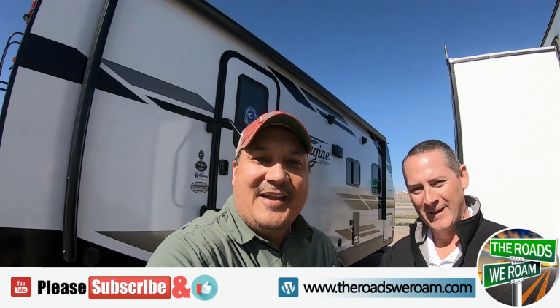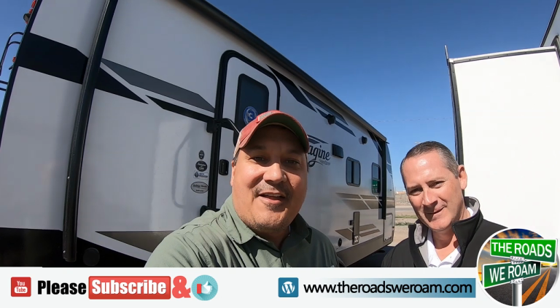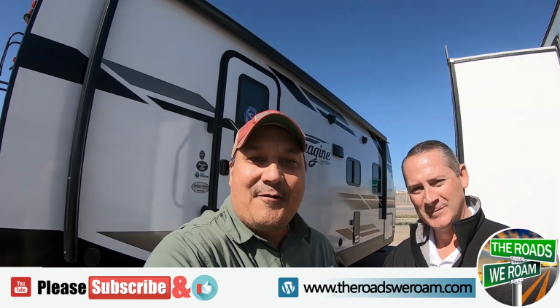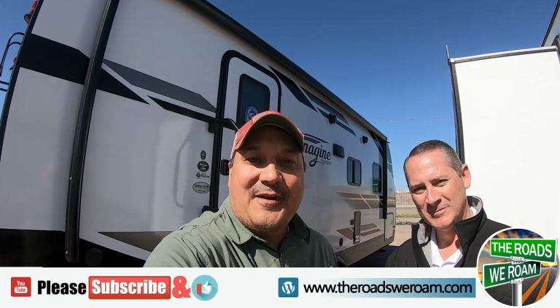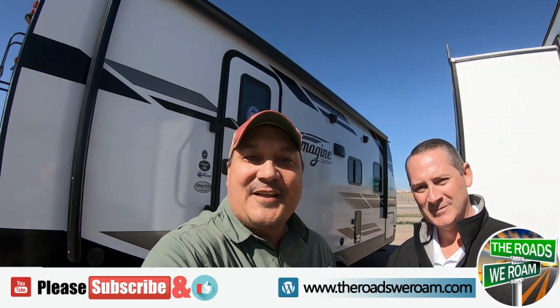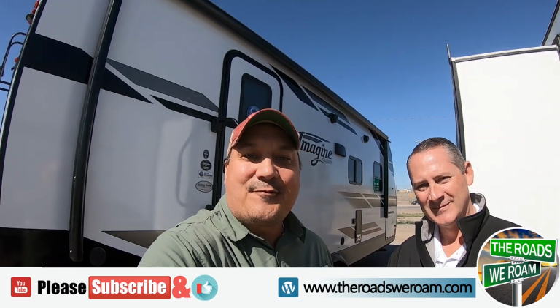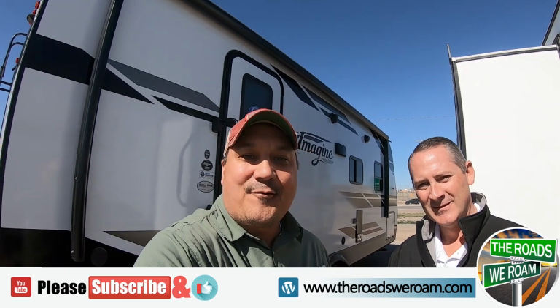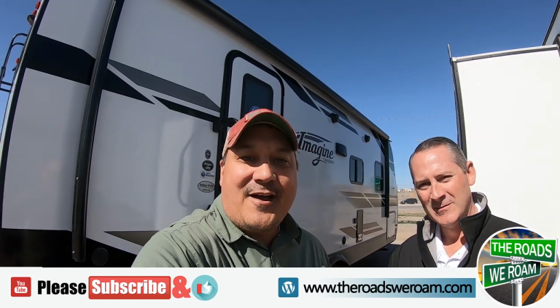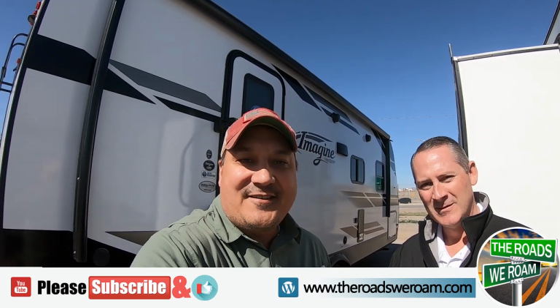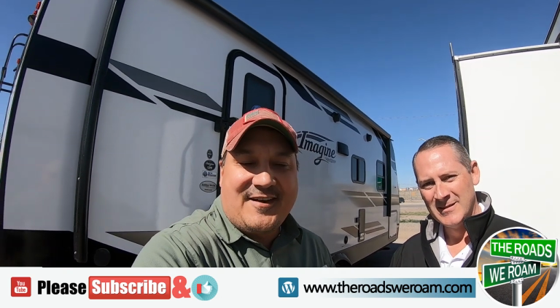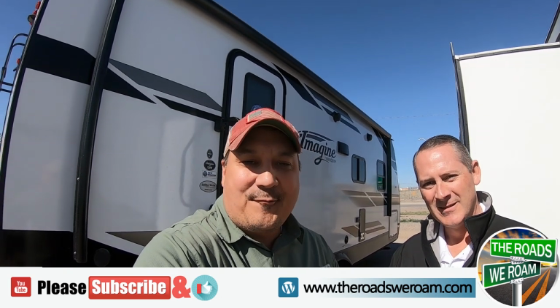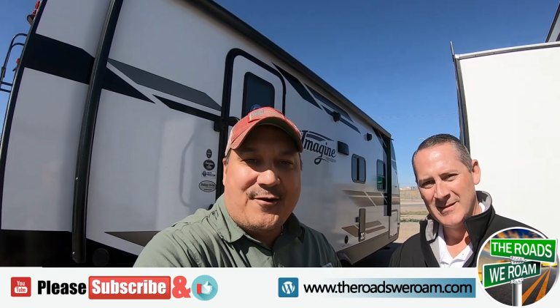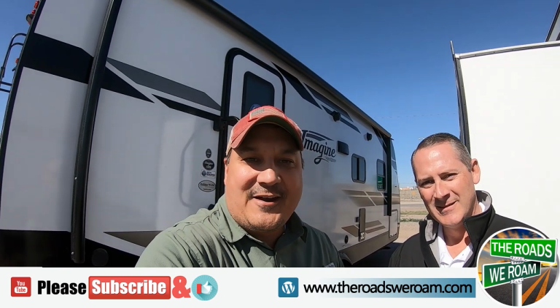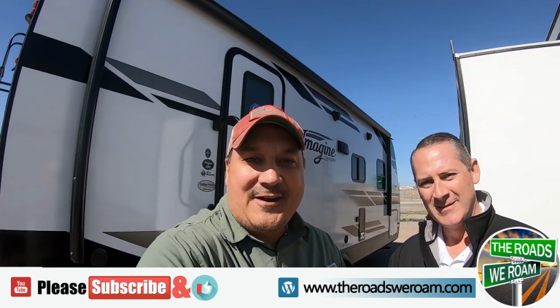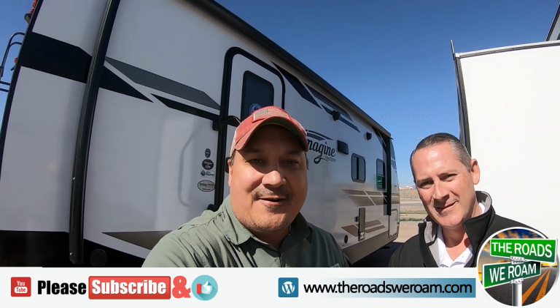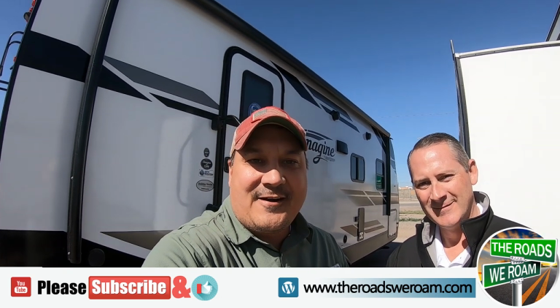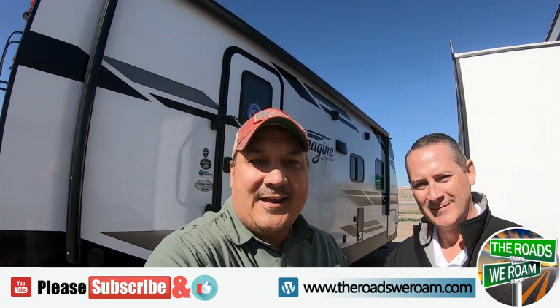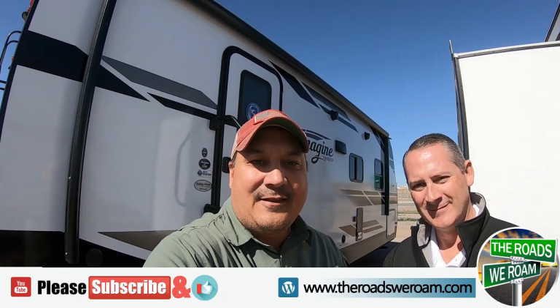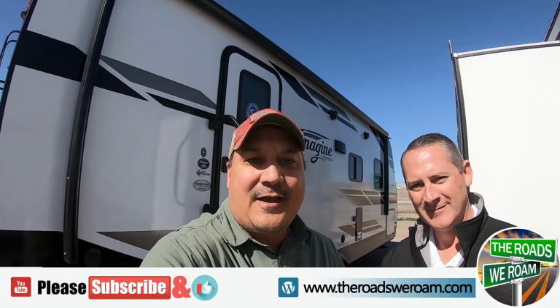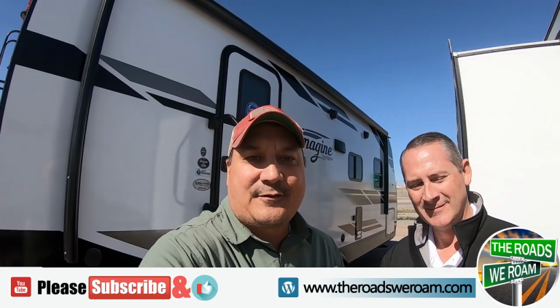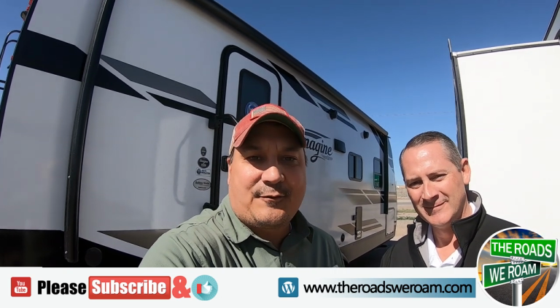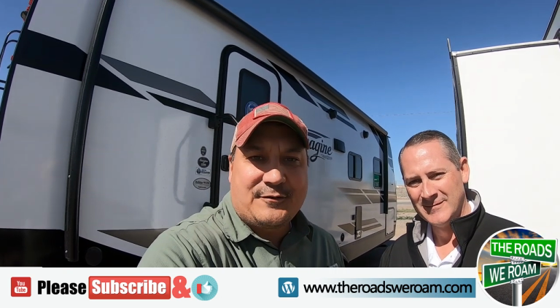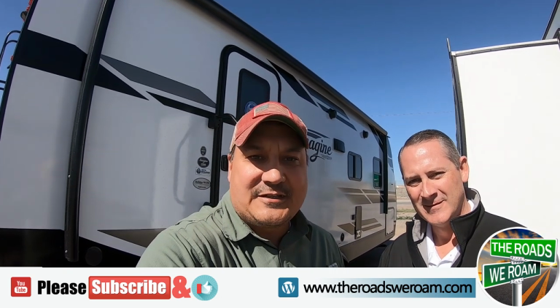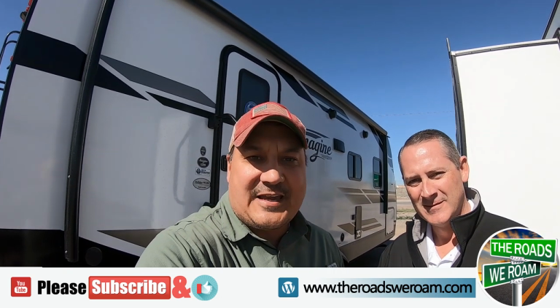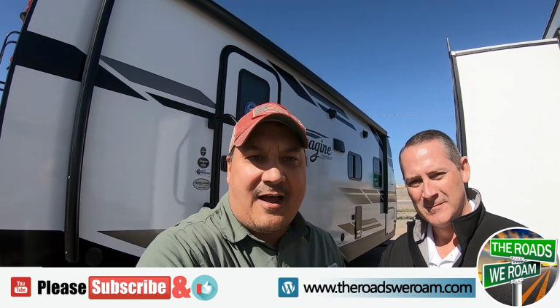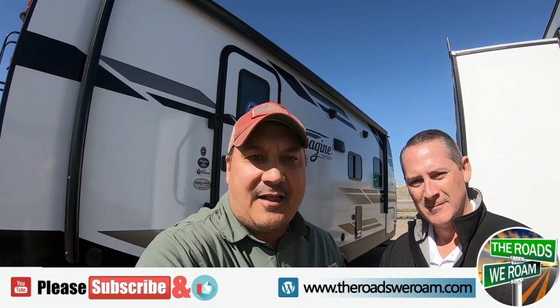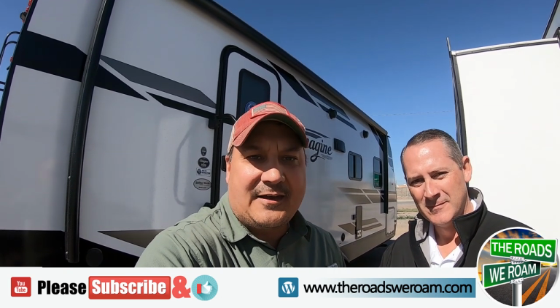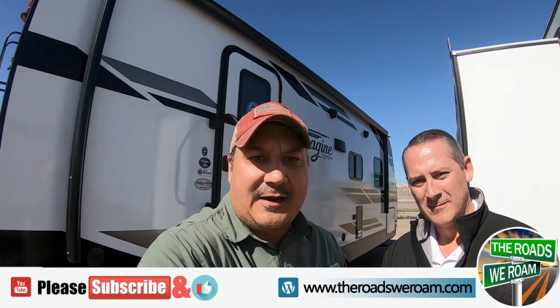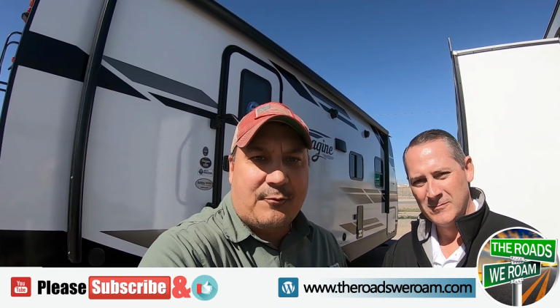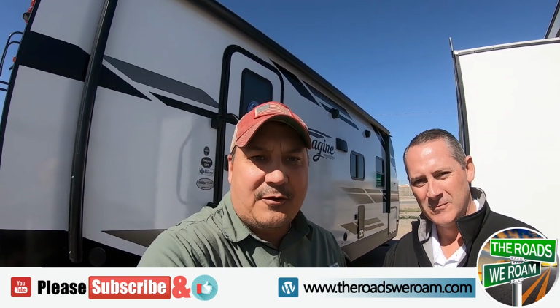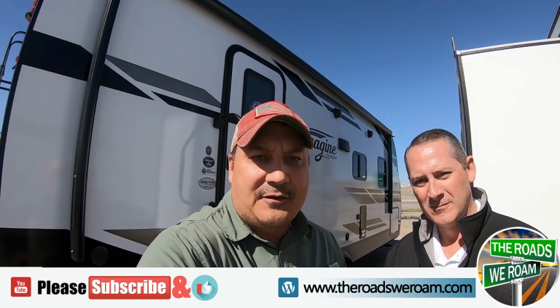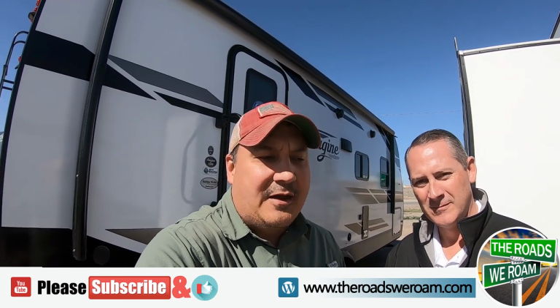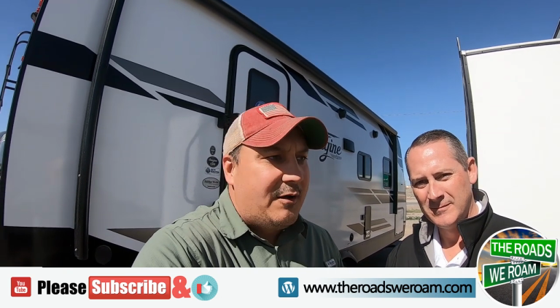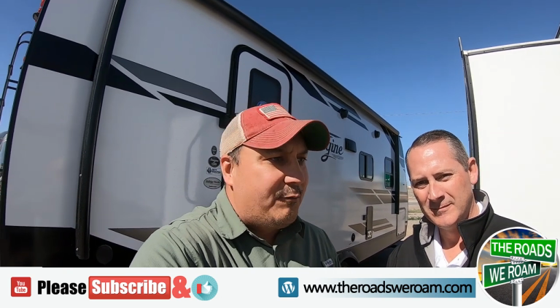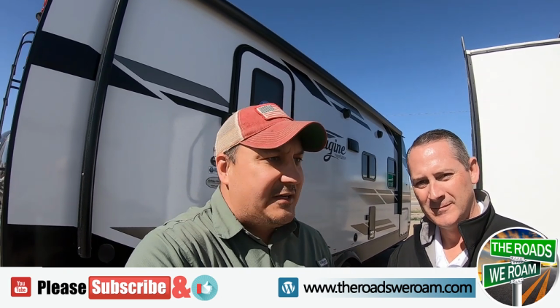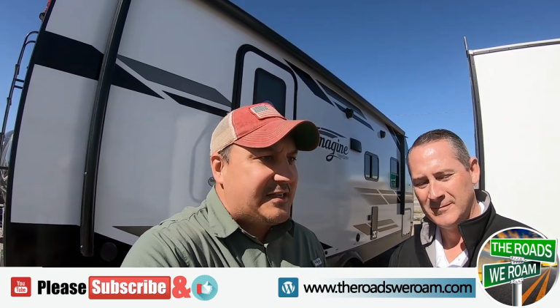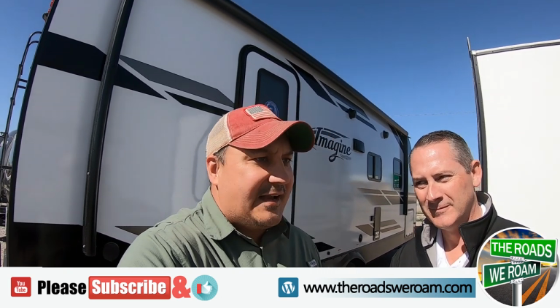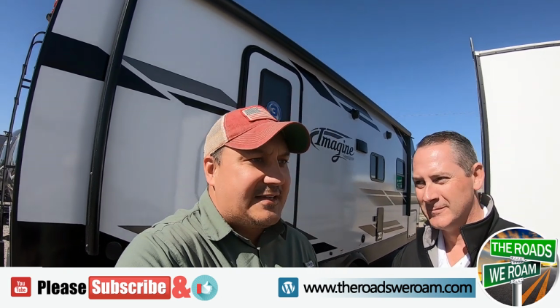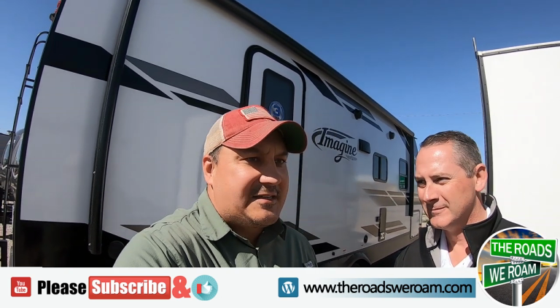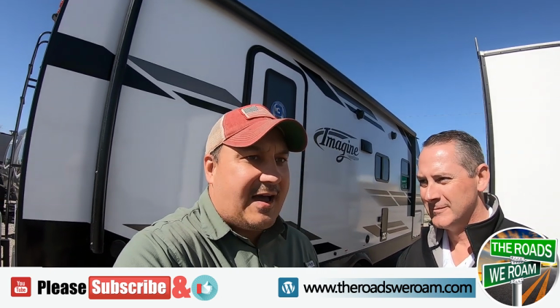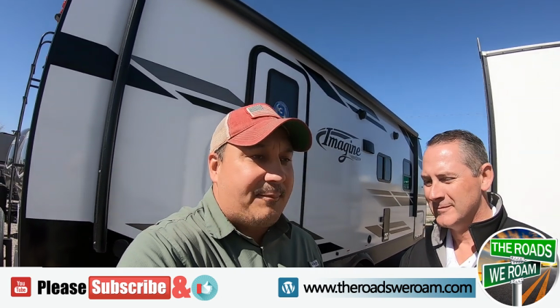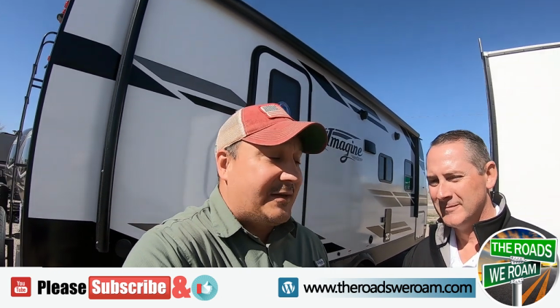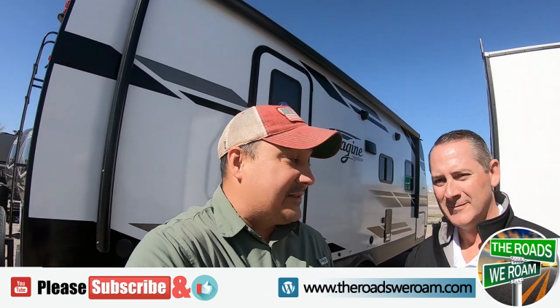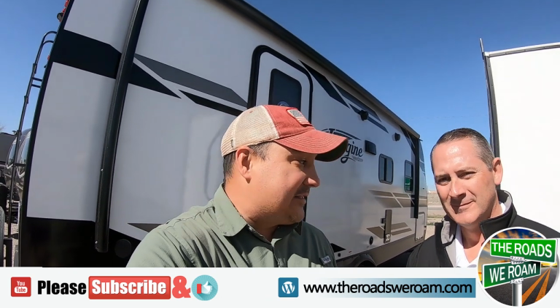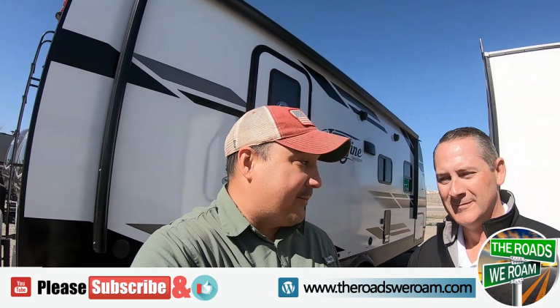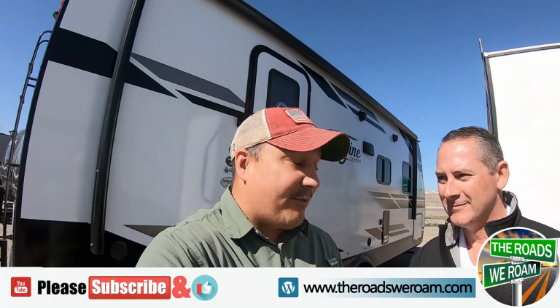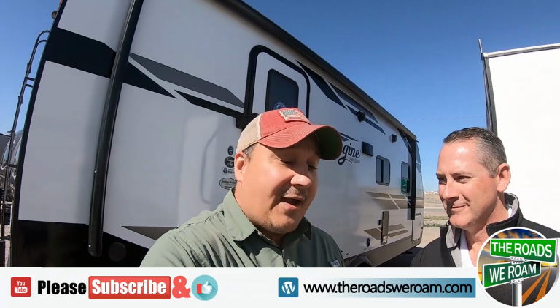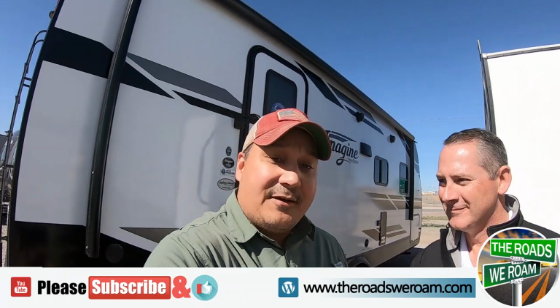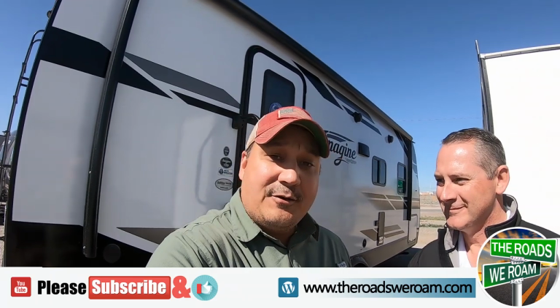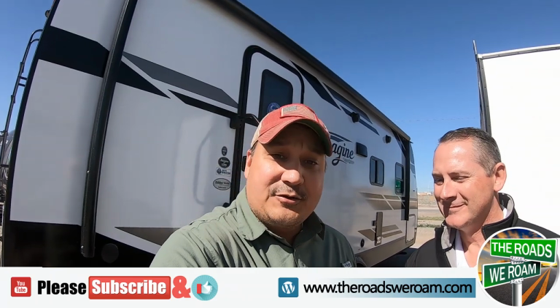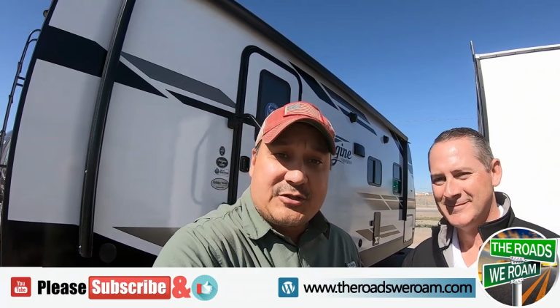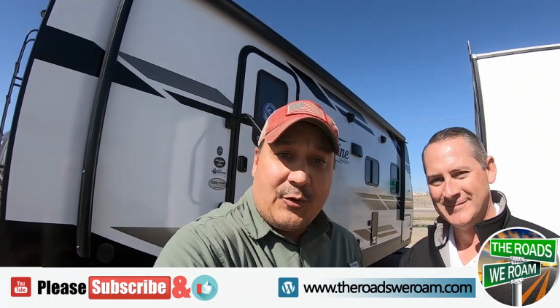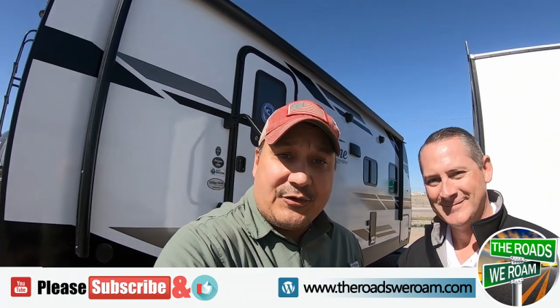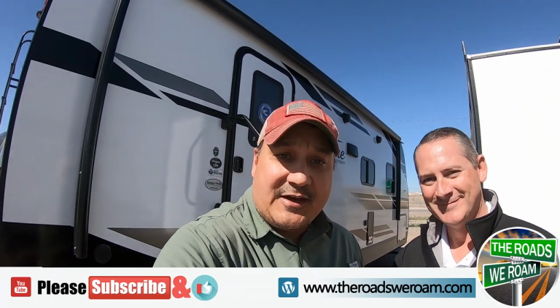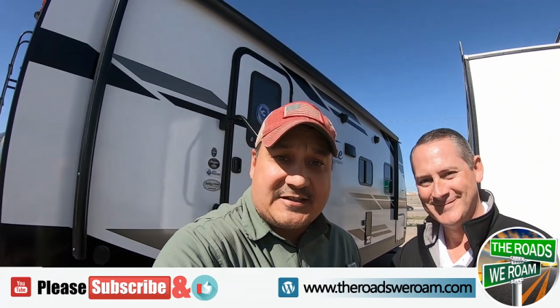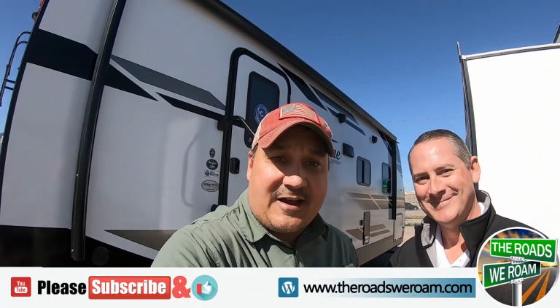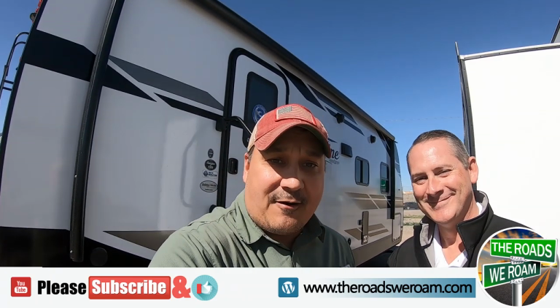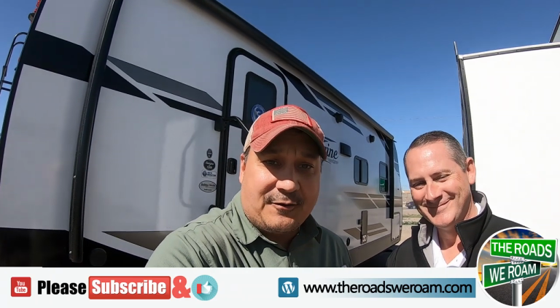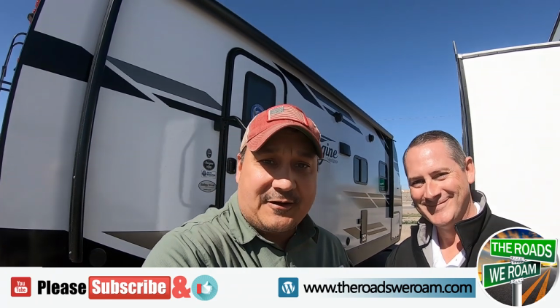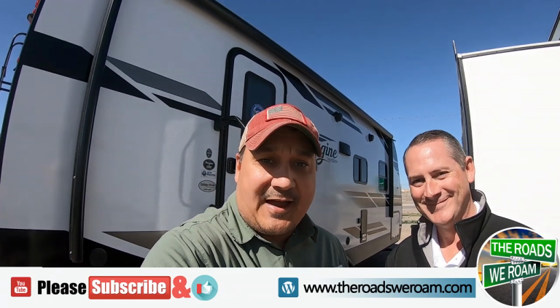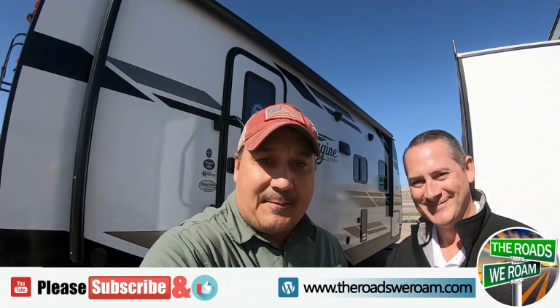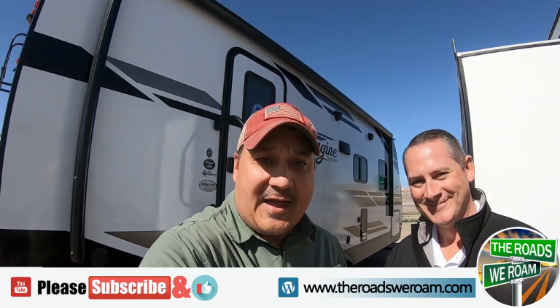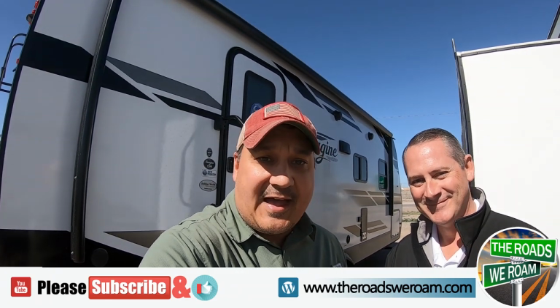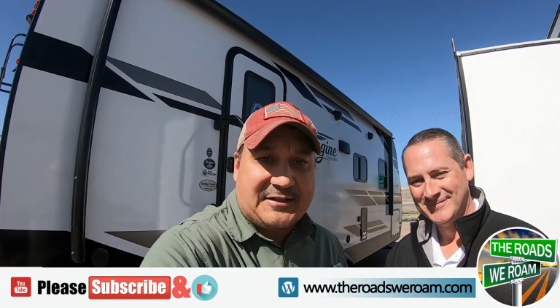Hello everybody, it's Russ and we're here in Las Cruces at Holiday World. We decided to stop in and see Brent, who sold us our little guy Max.